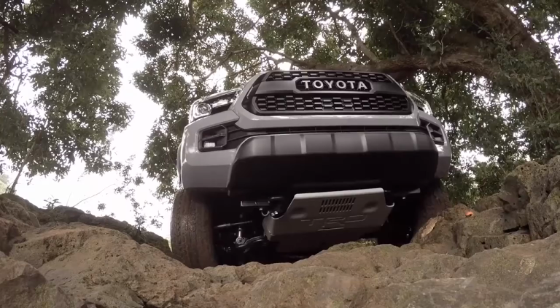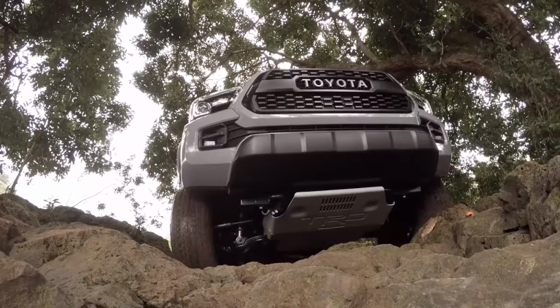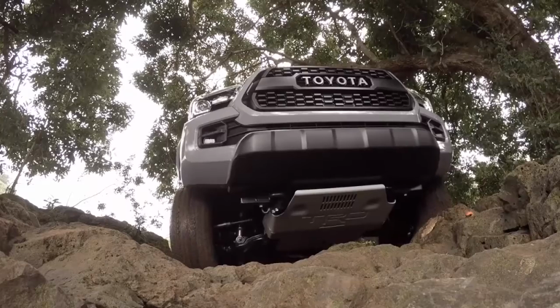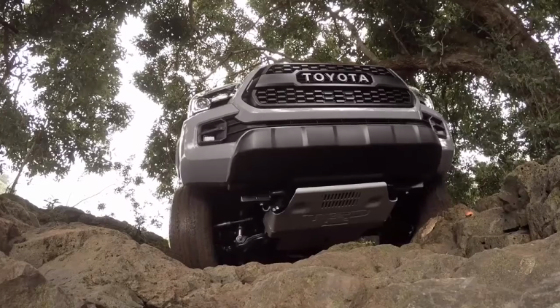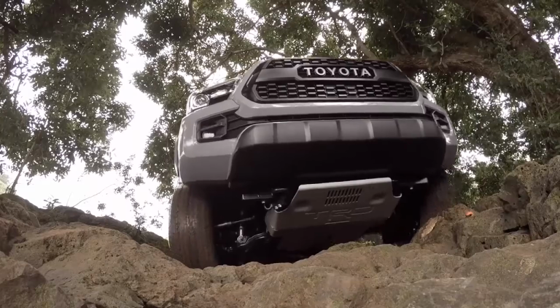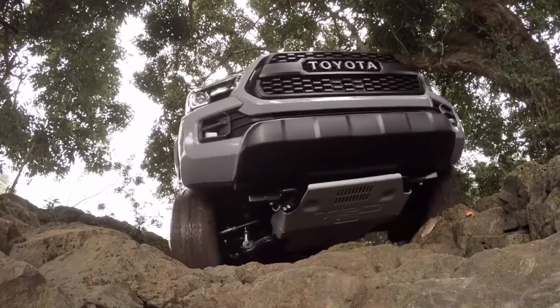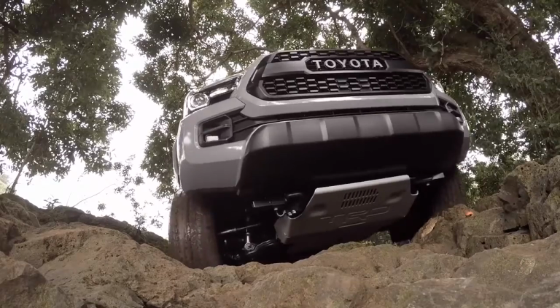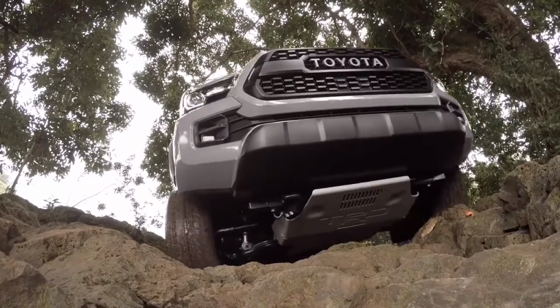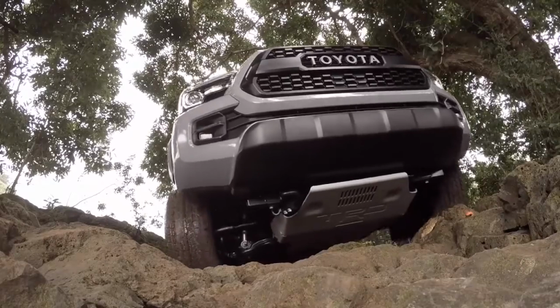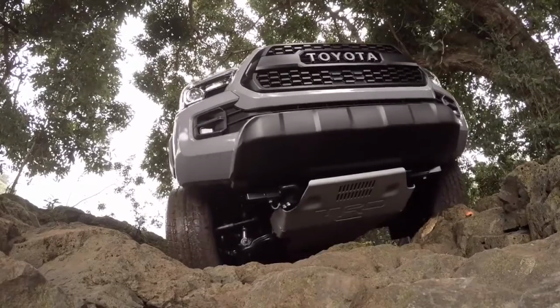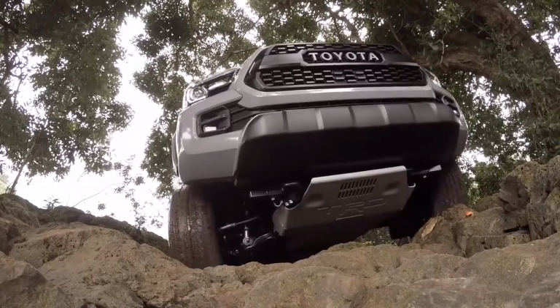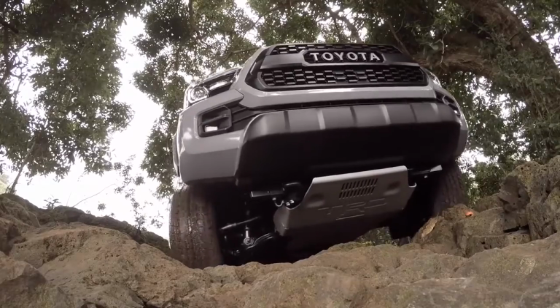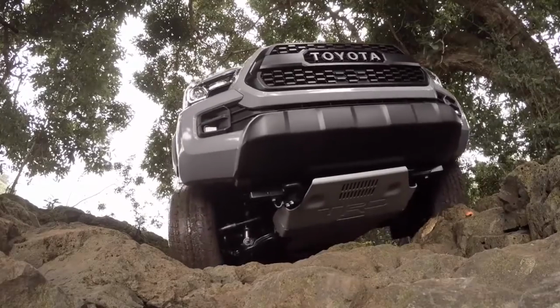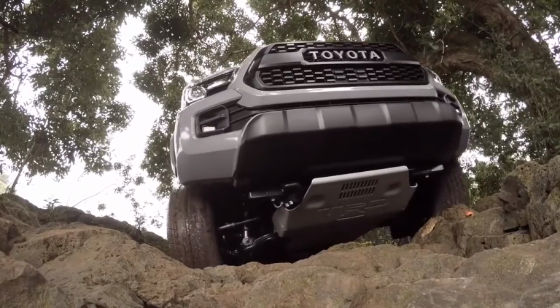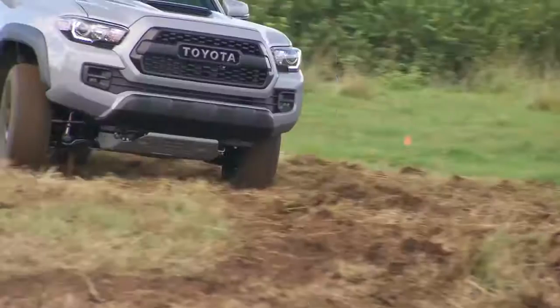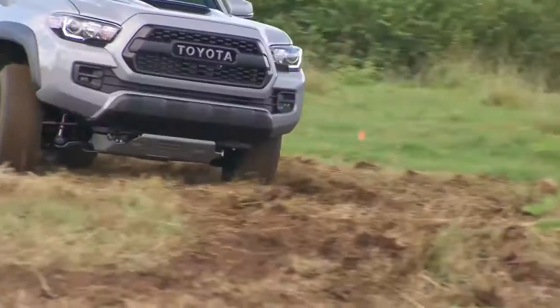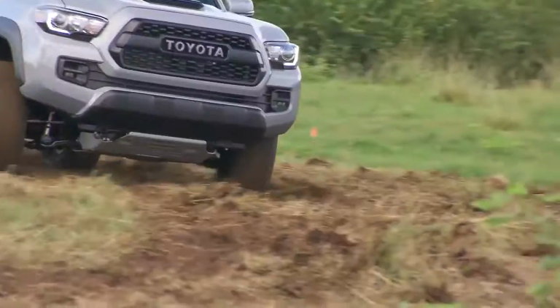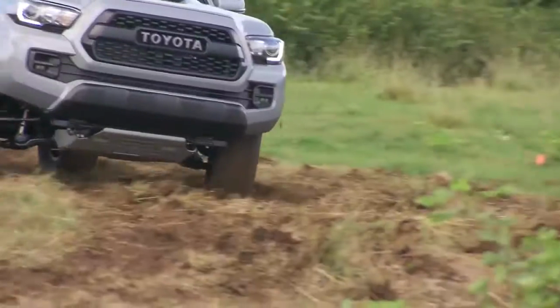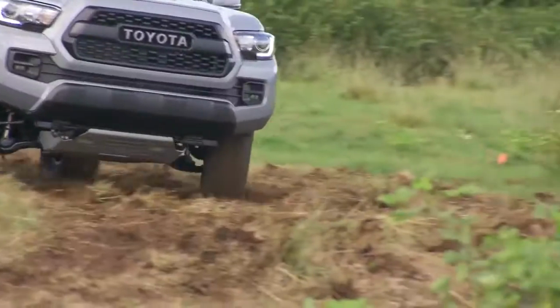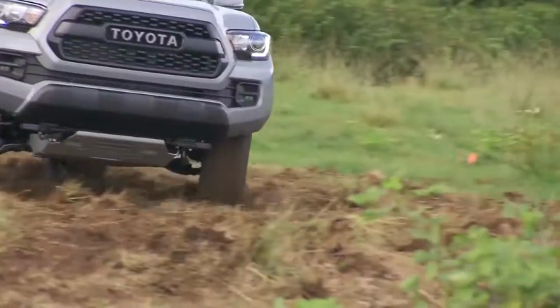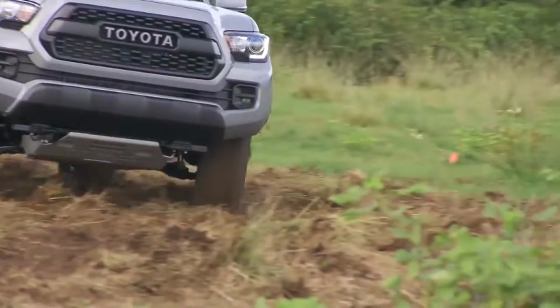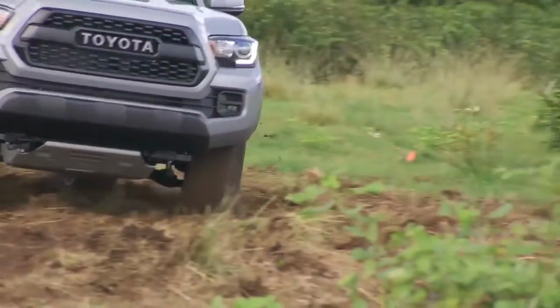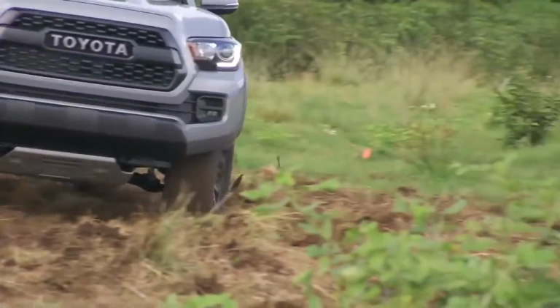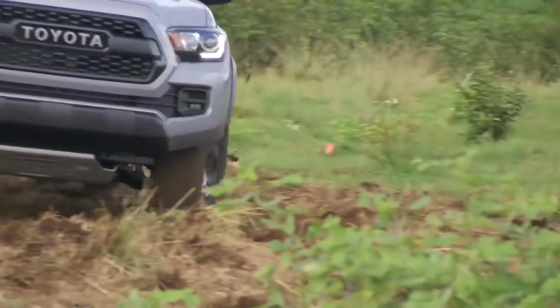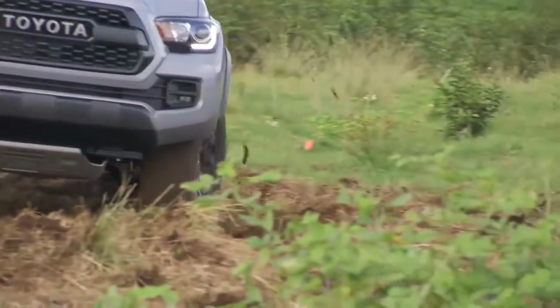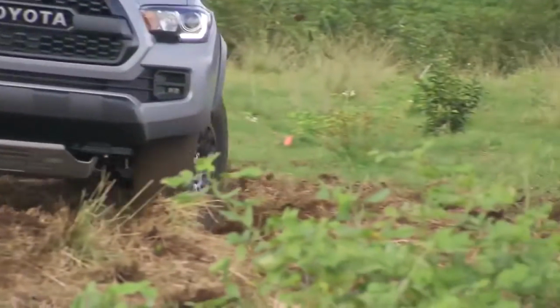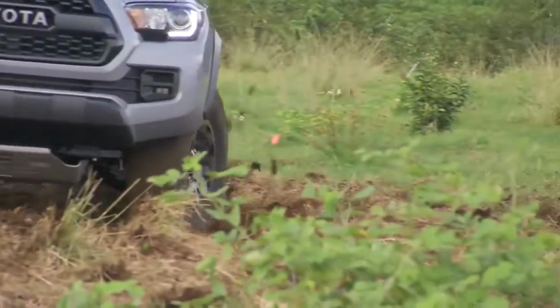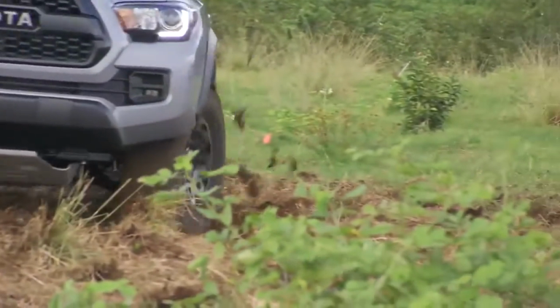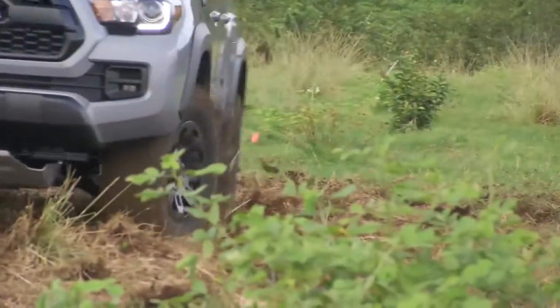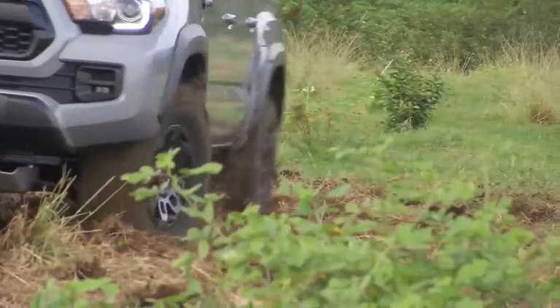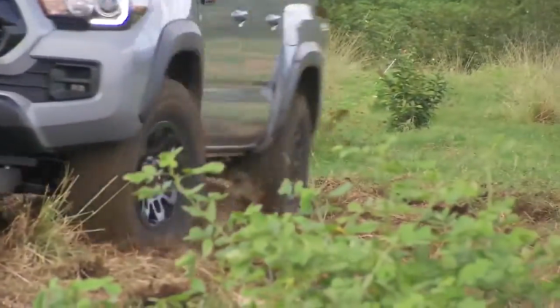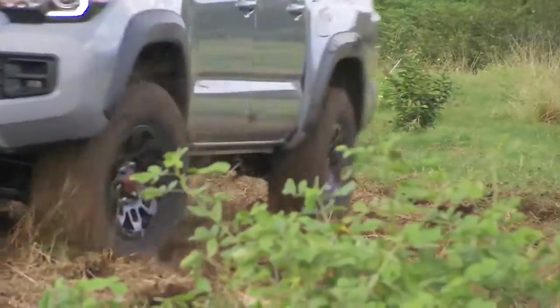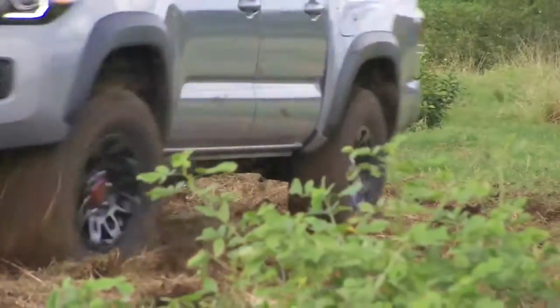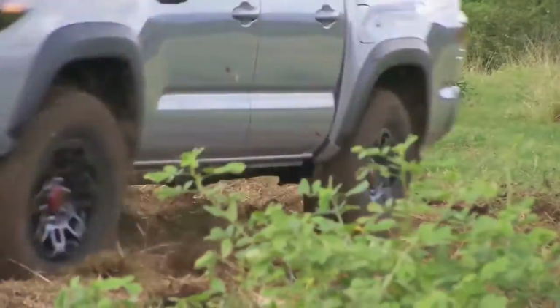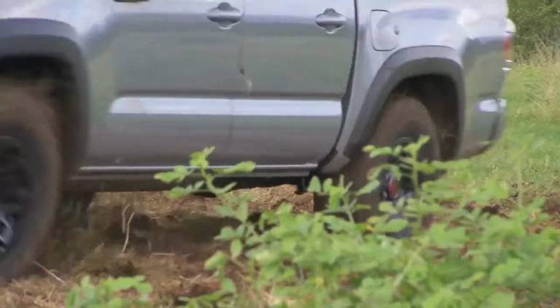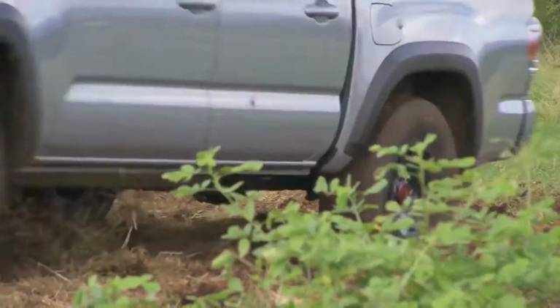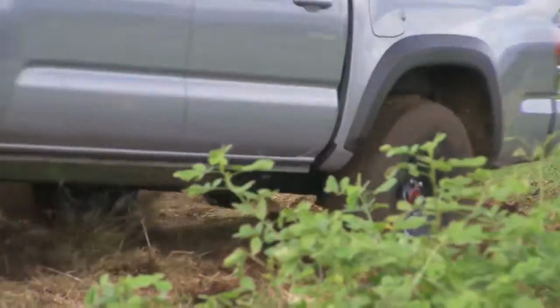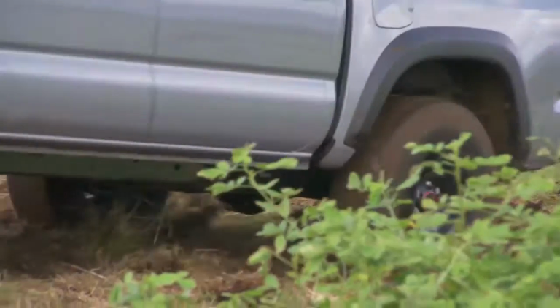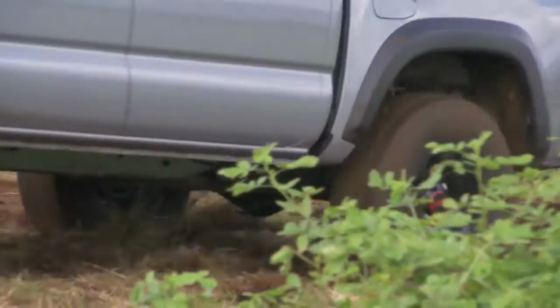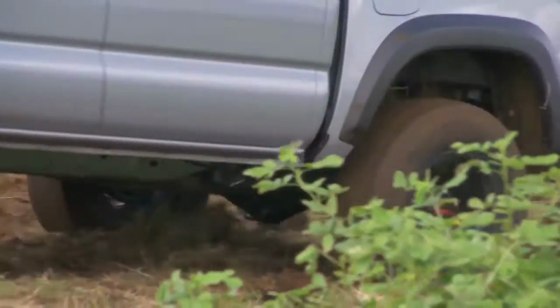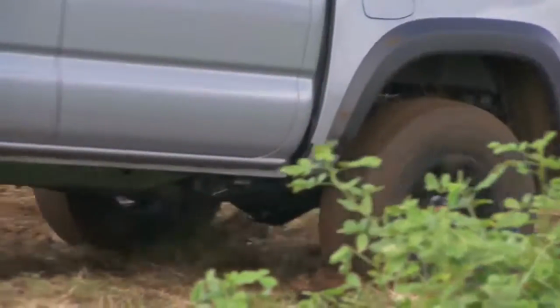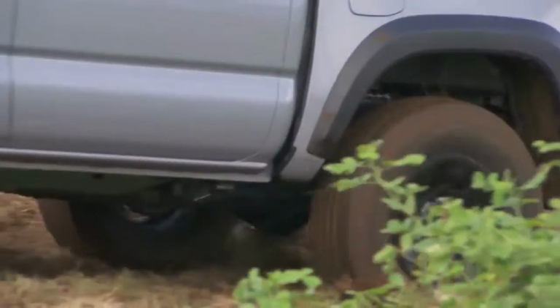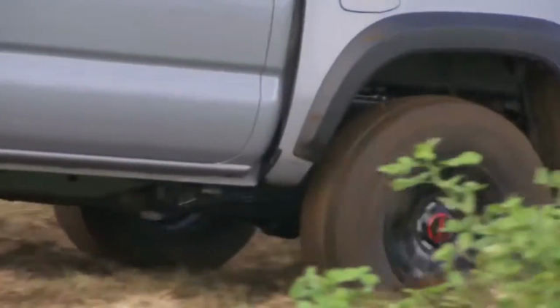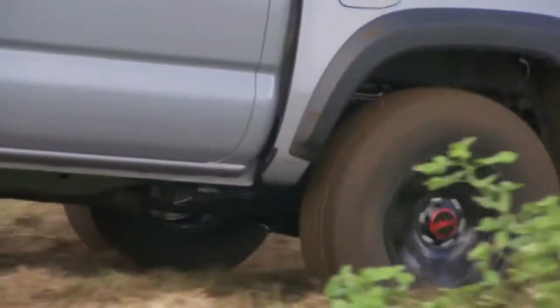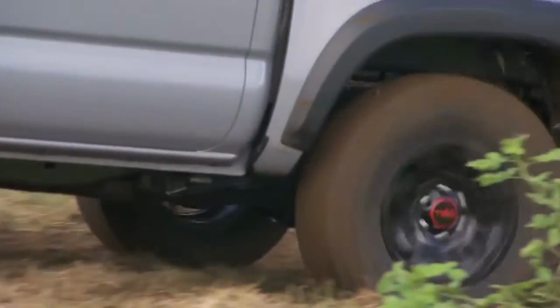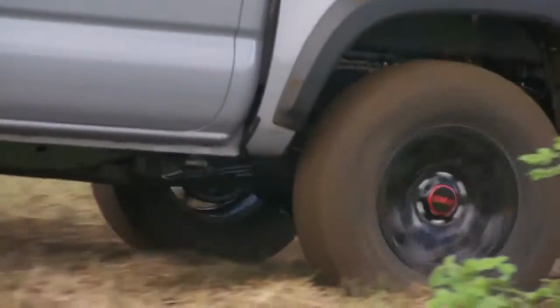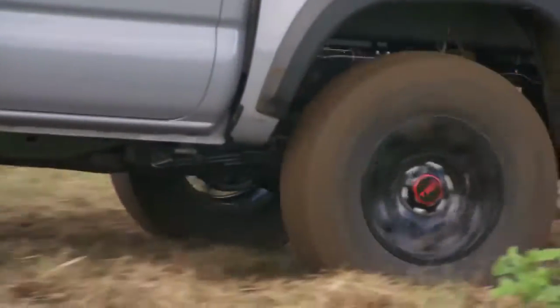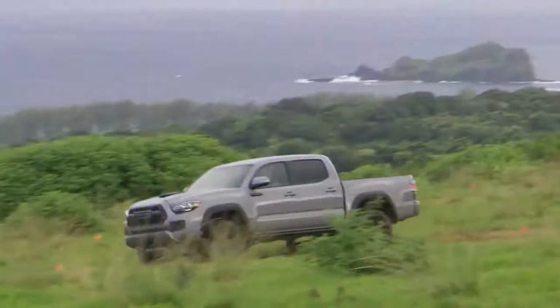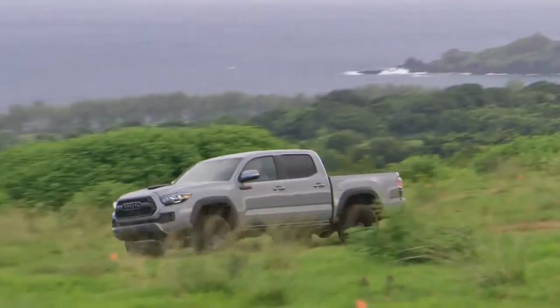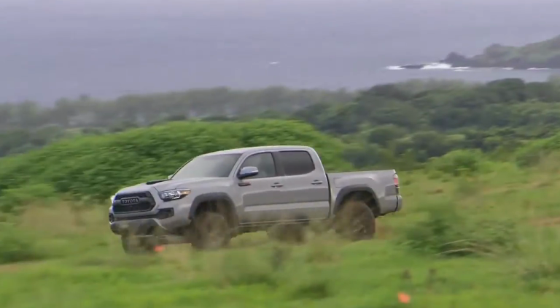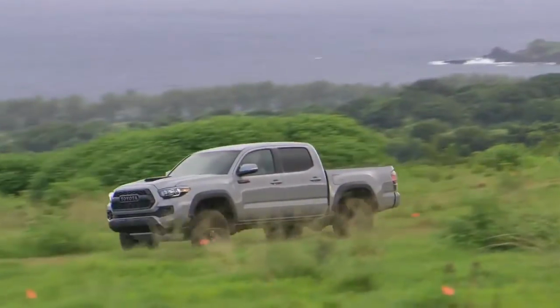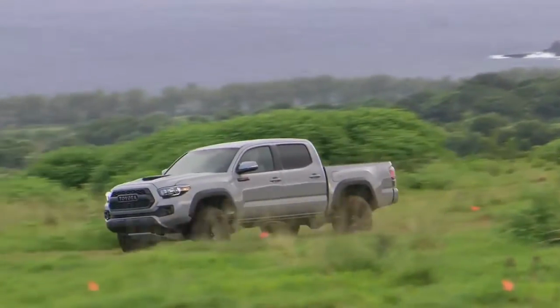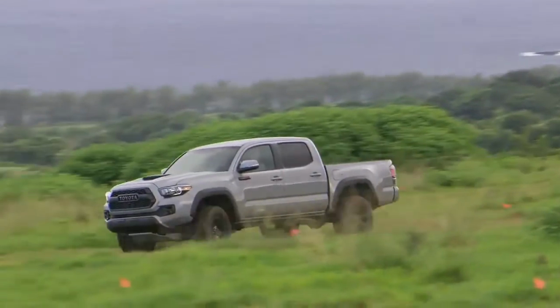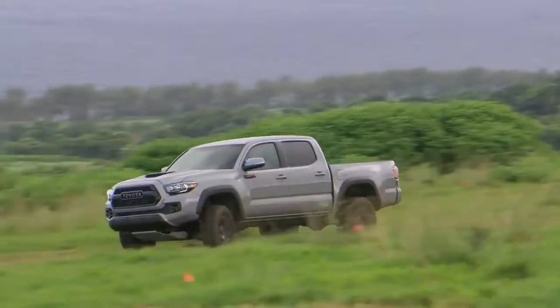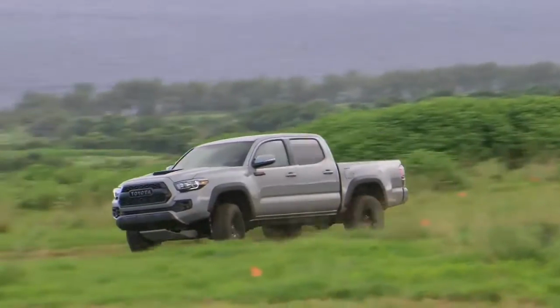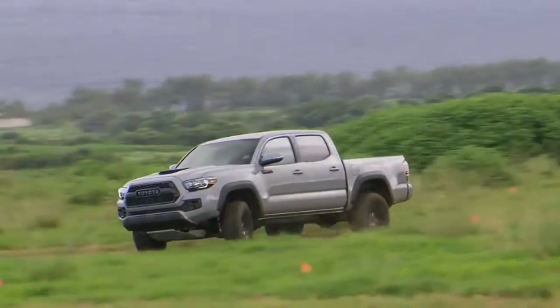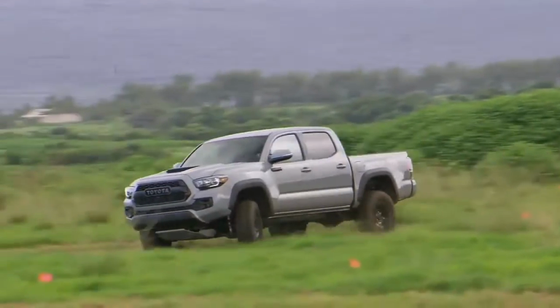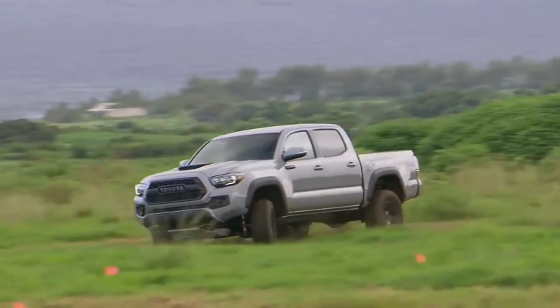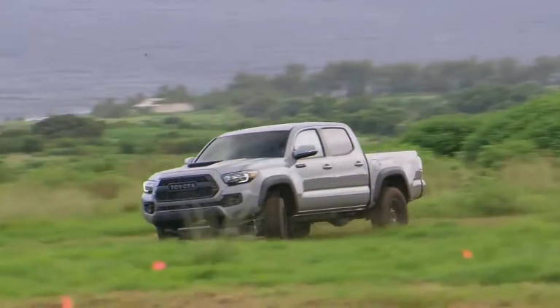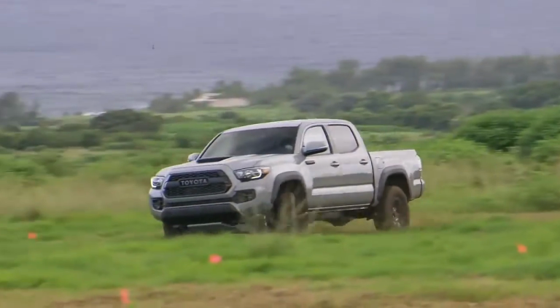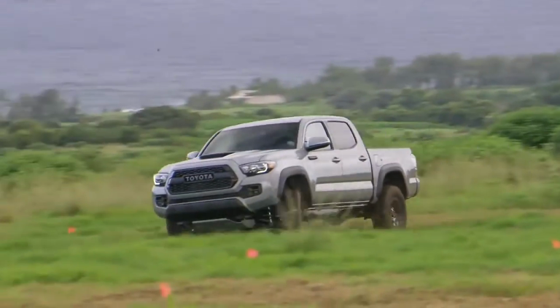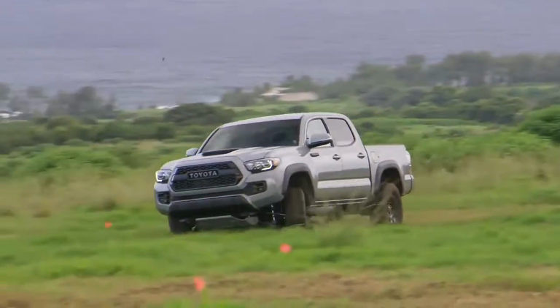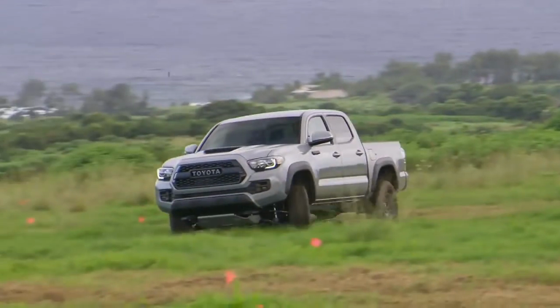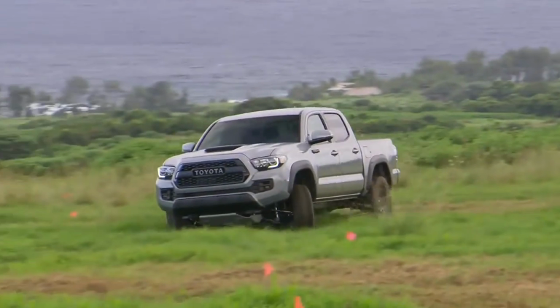Tacoma is built to handle the demands of a hard charging weekend. Stop by our dealership for more information on the Toyota Tacoma.